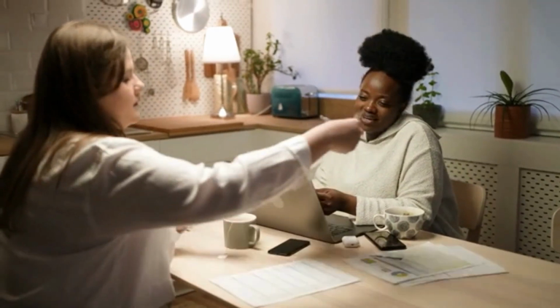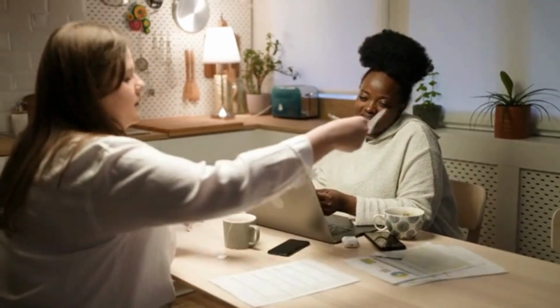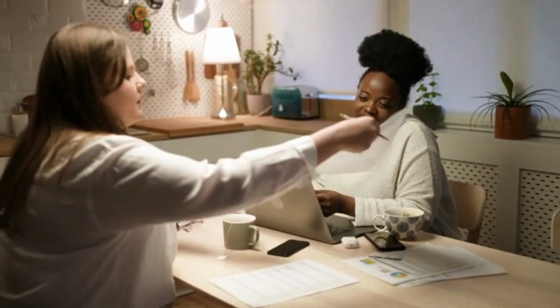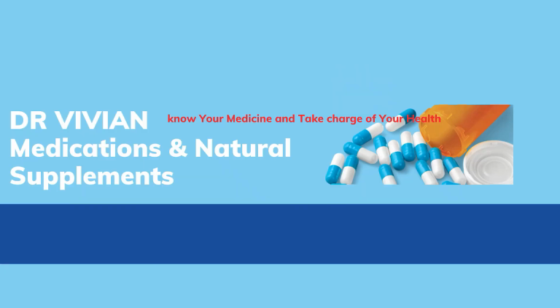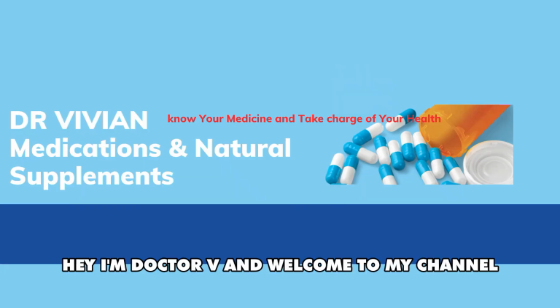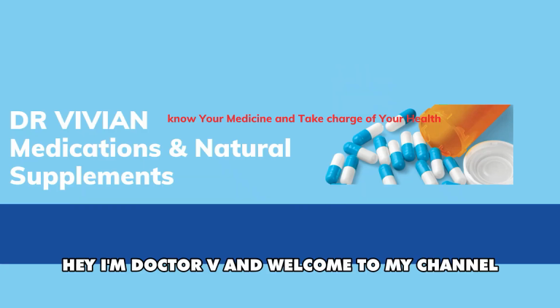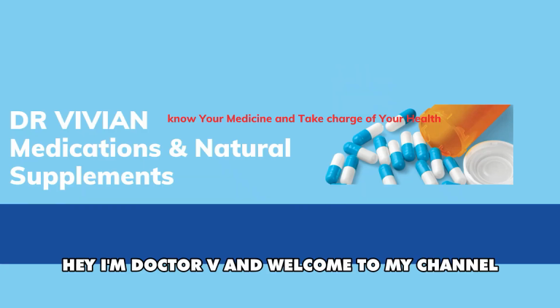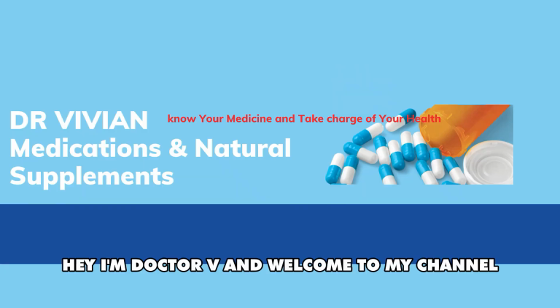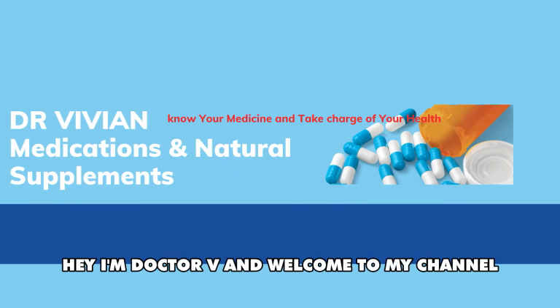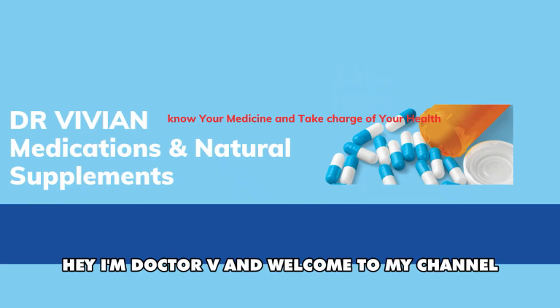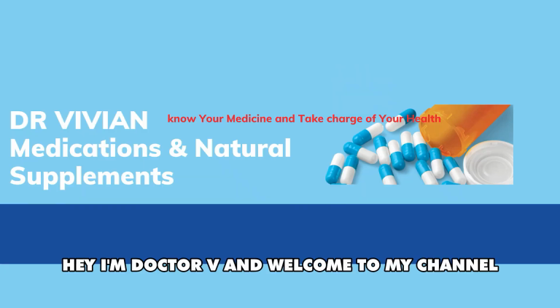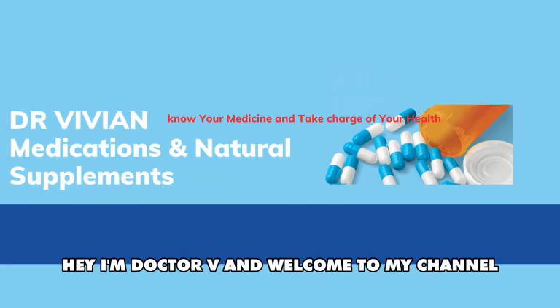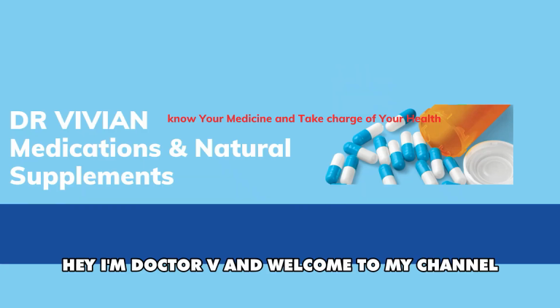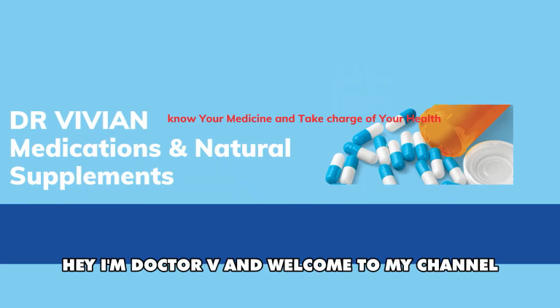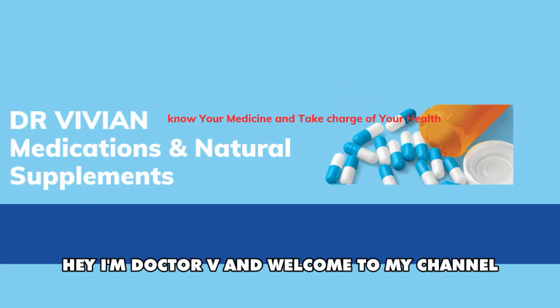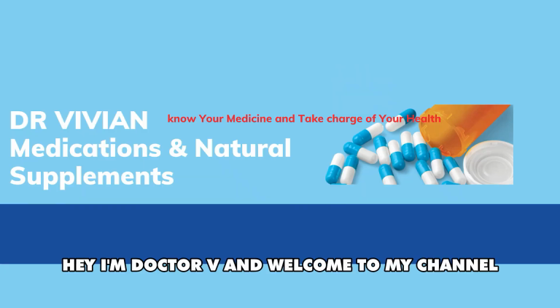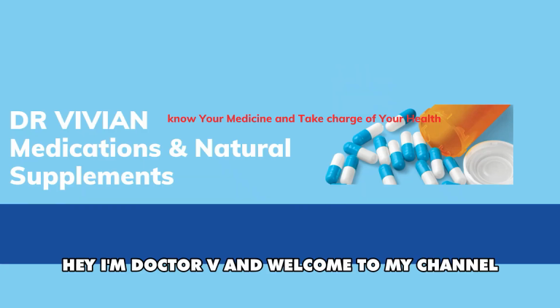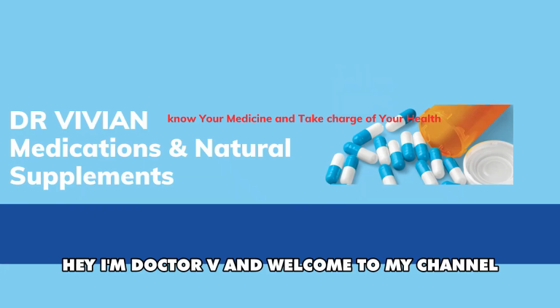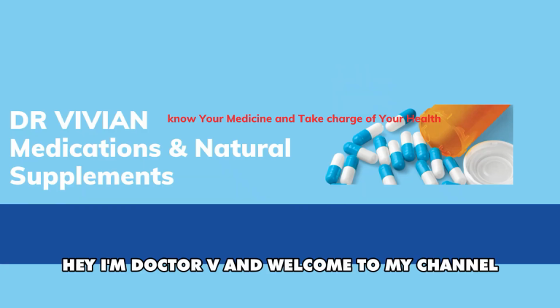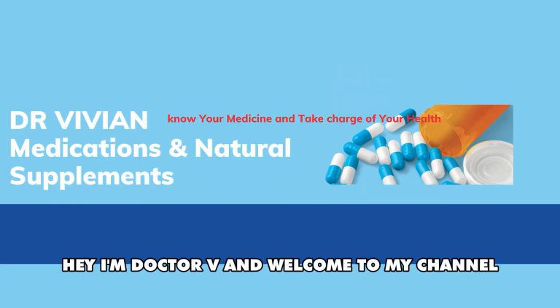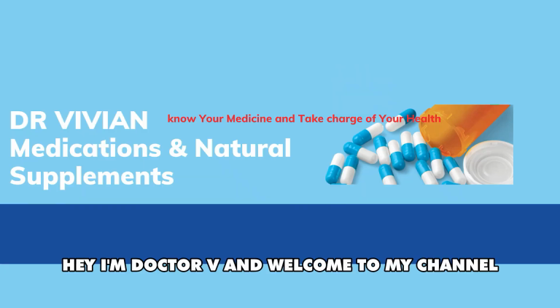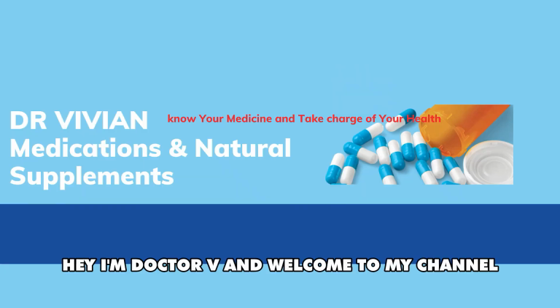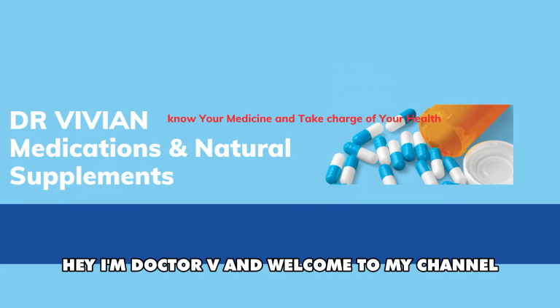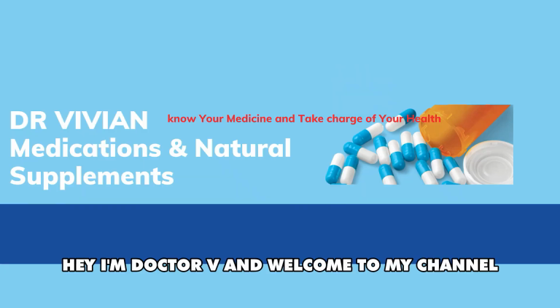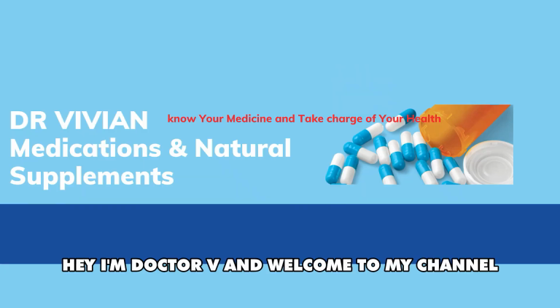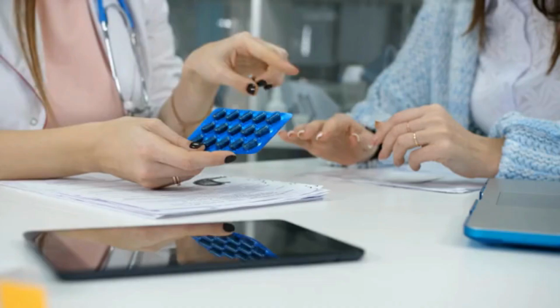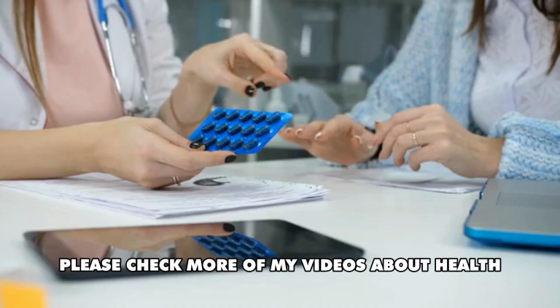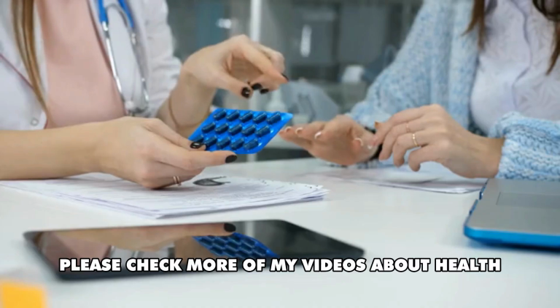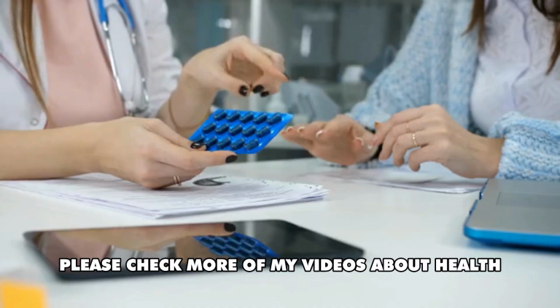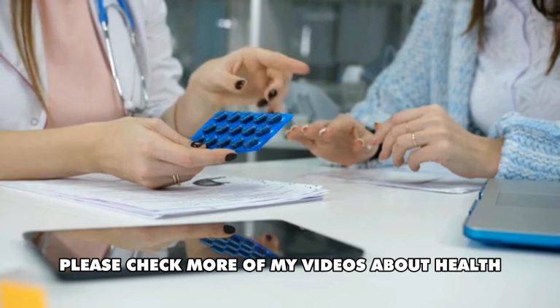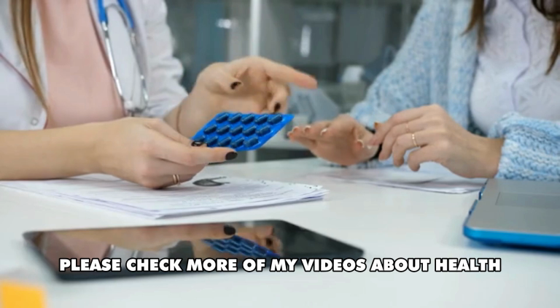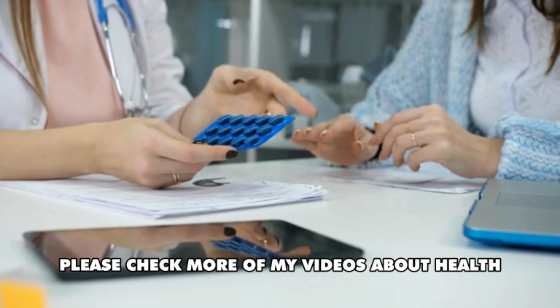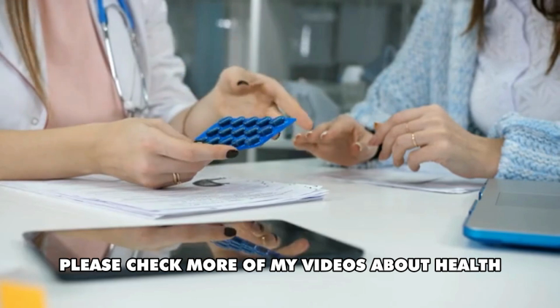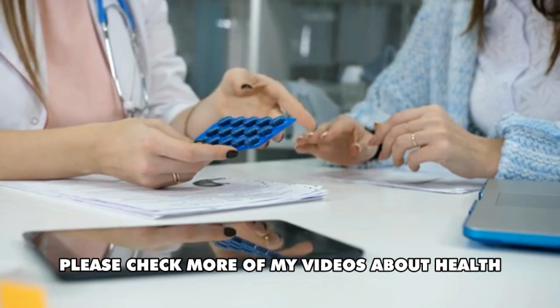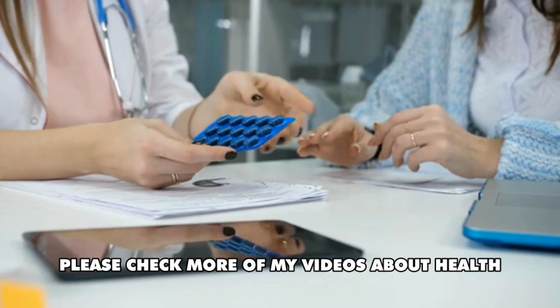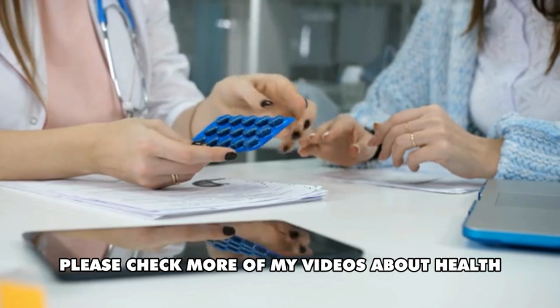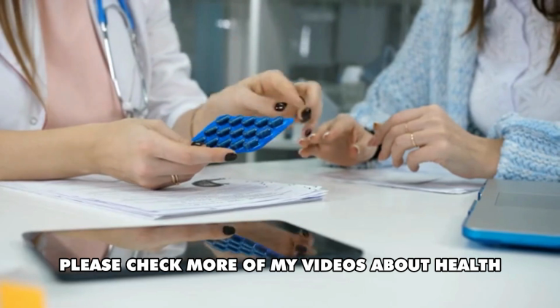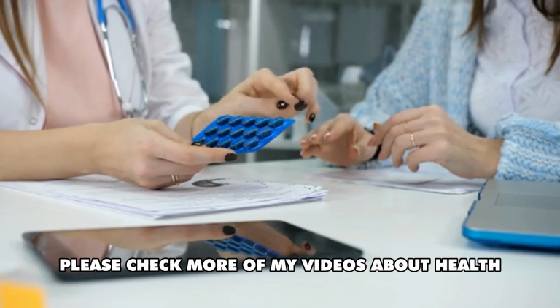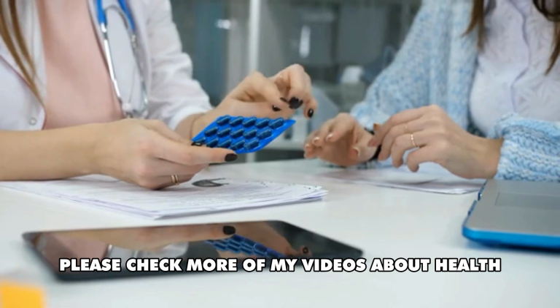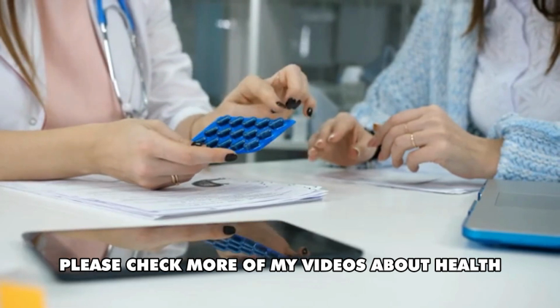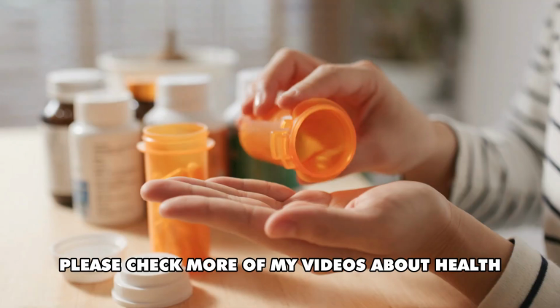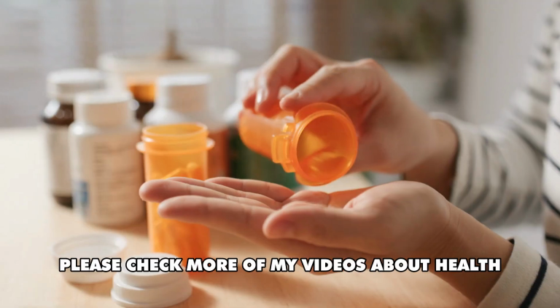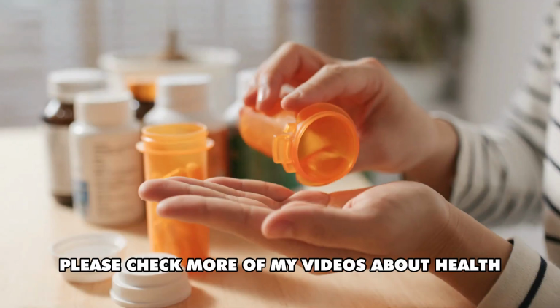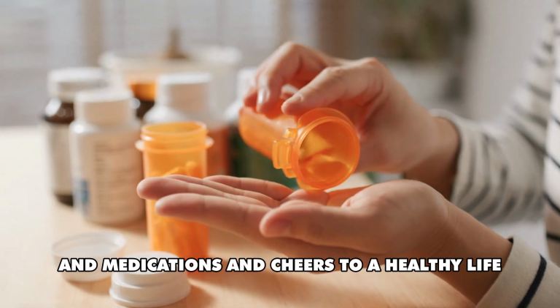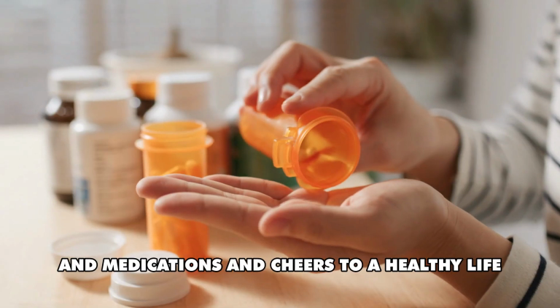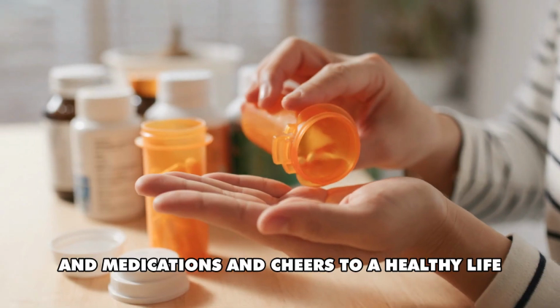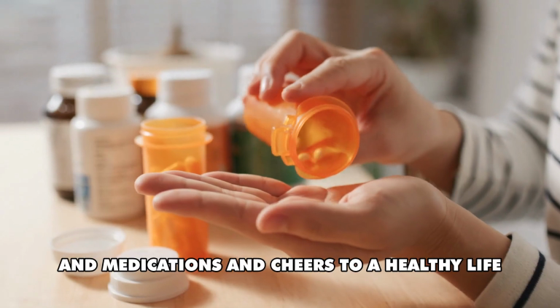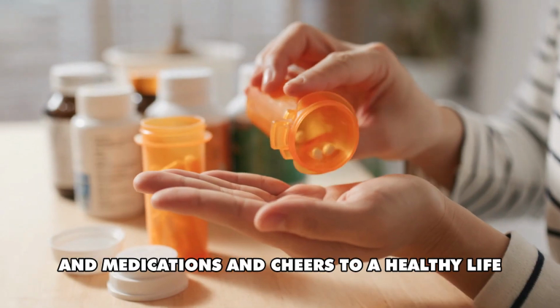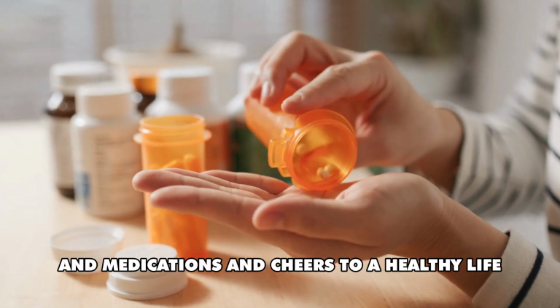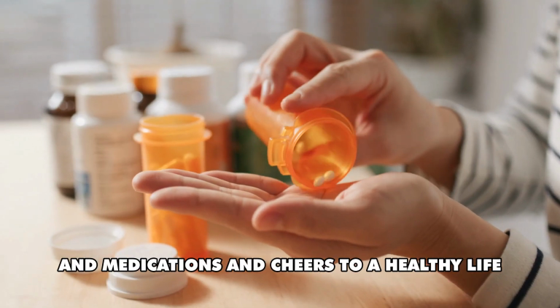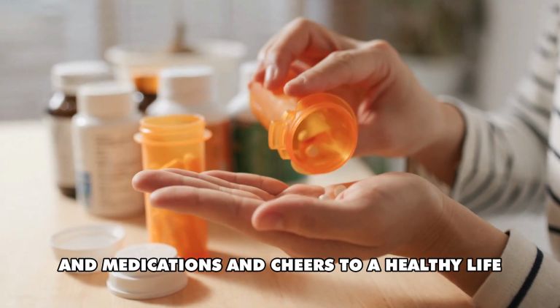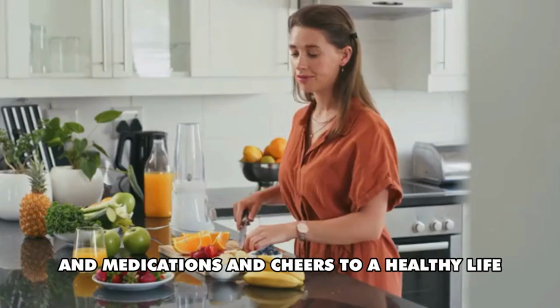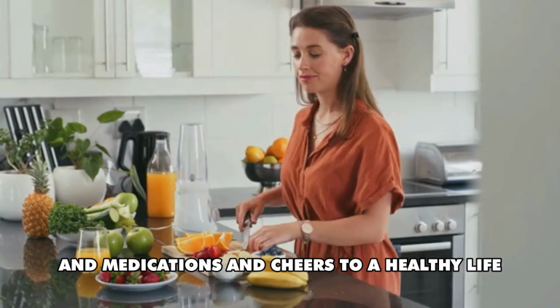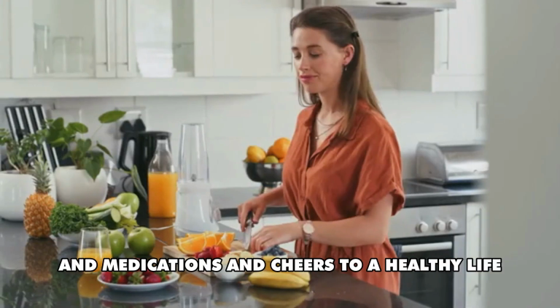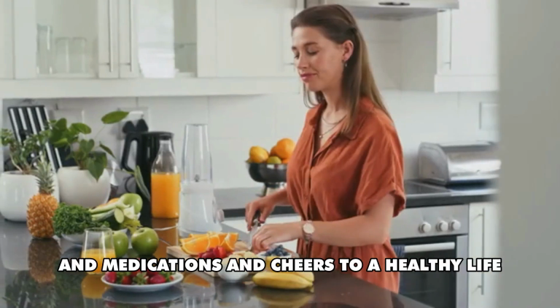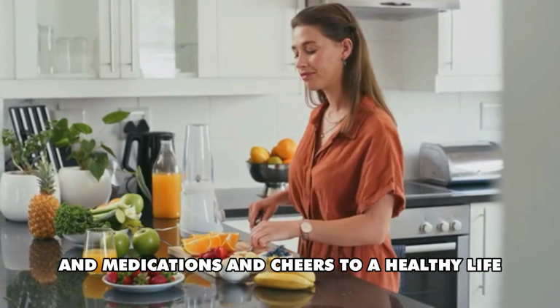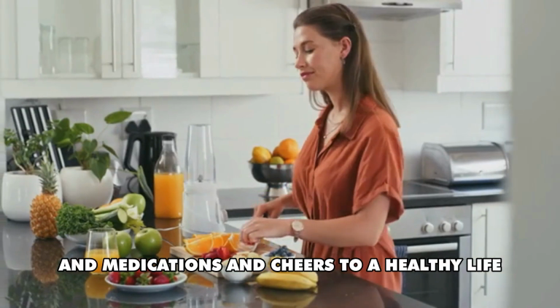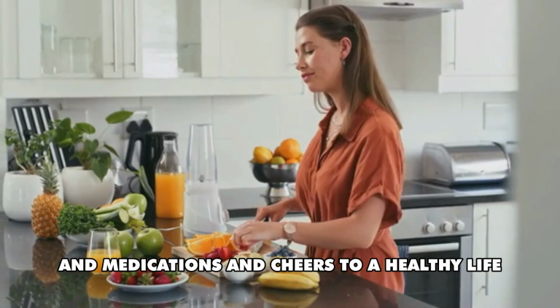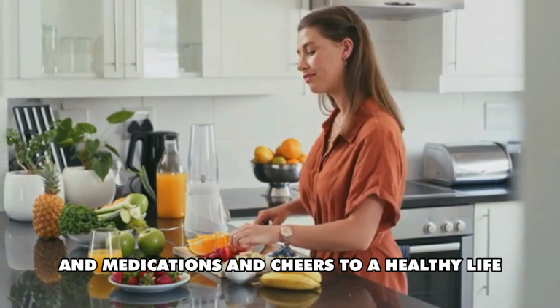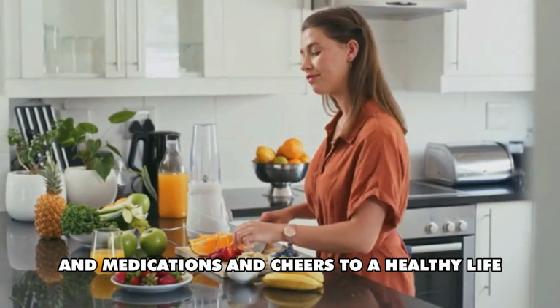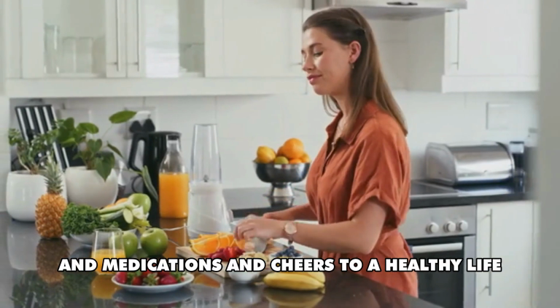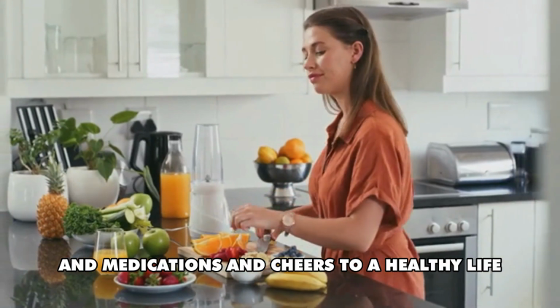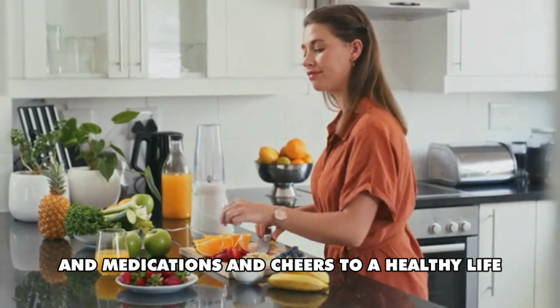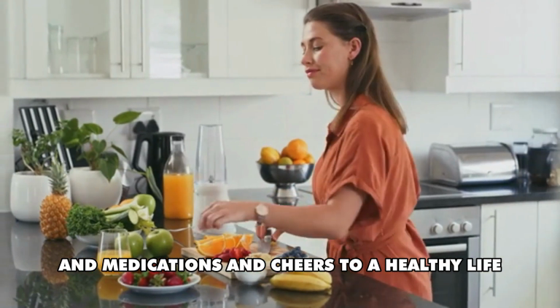Hey, I'm Dr. V and welcome to my channel. Please check more of my videos about health and medications. Cheers to a healthy life!